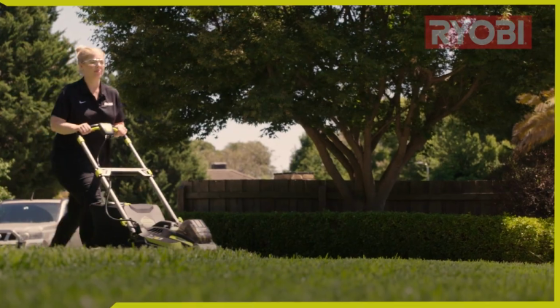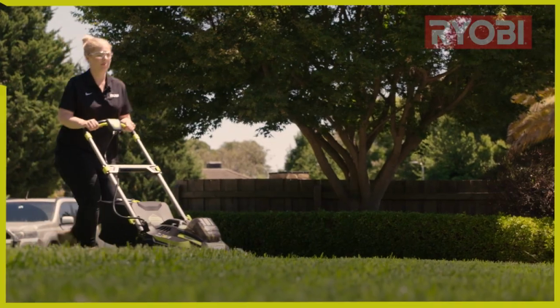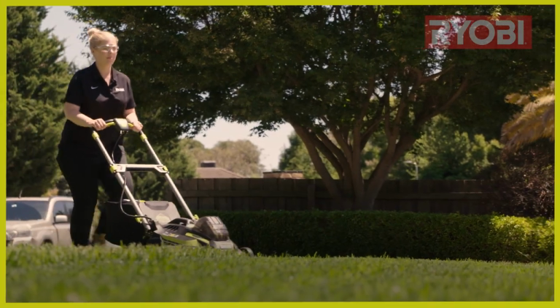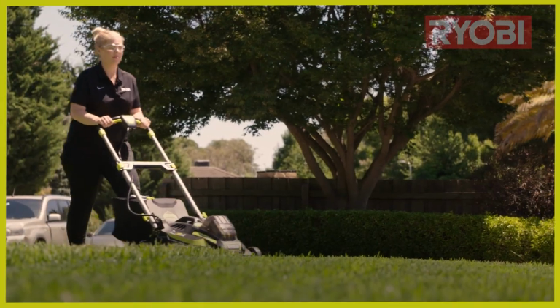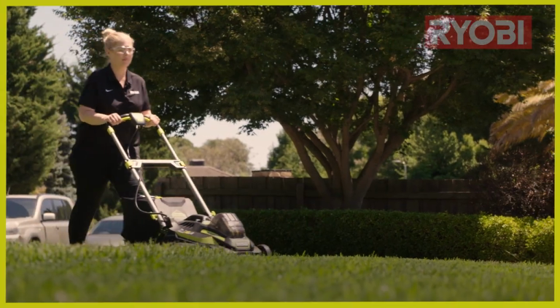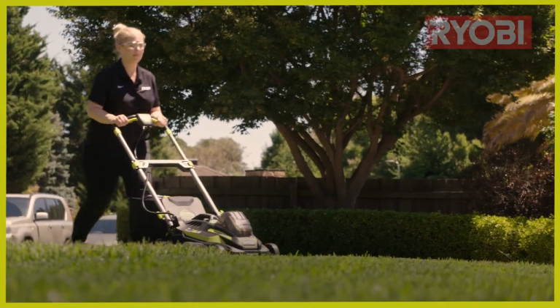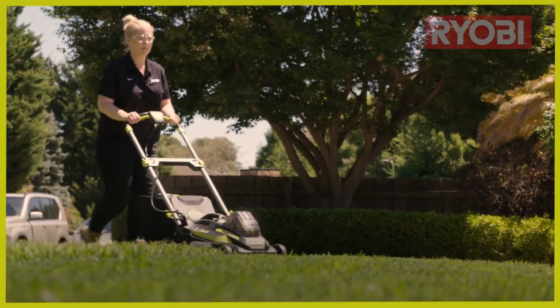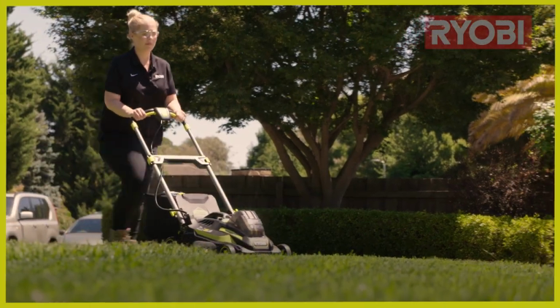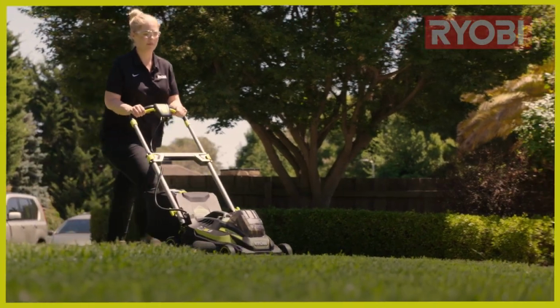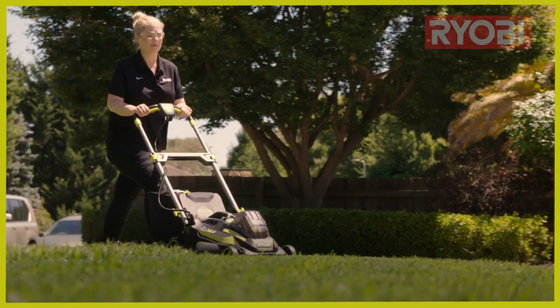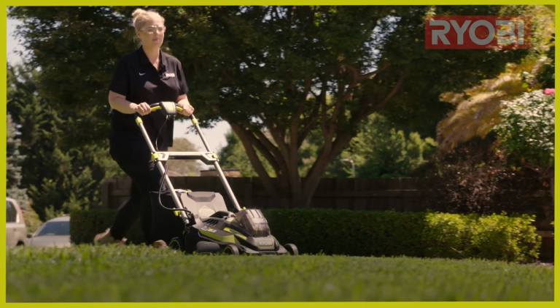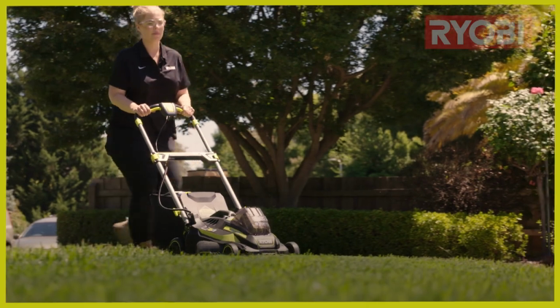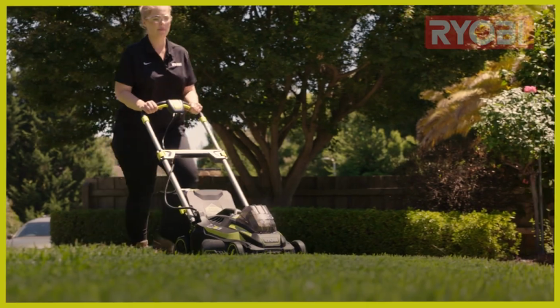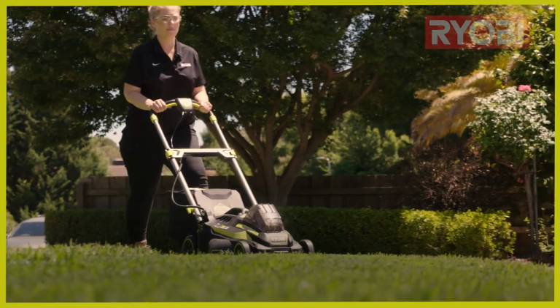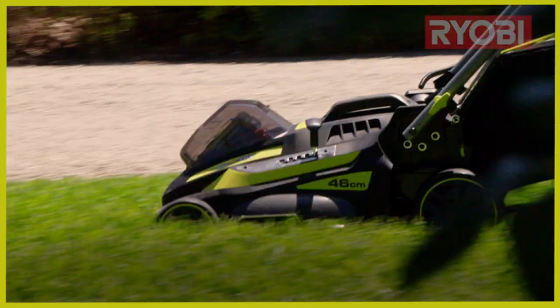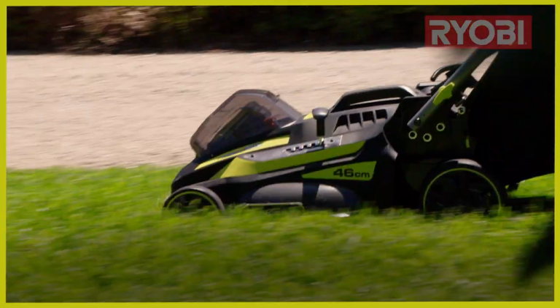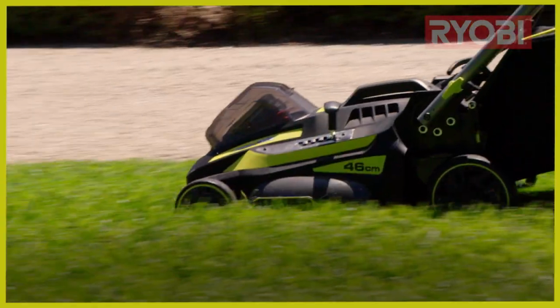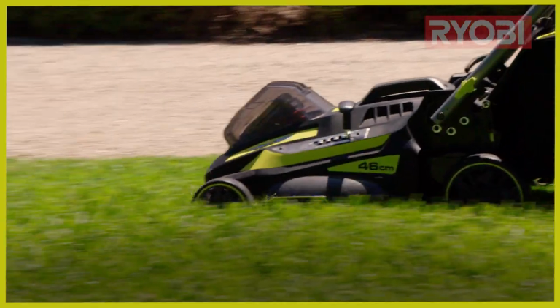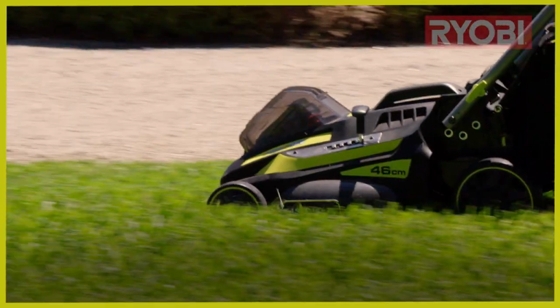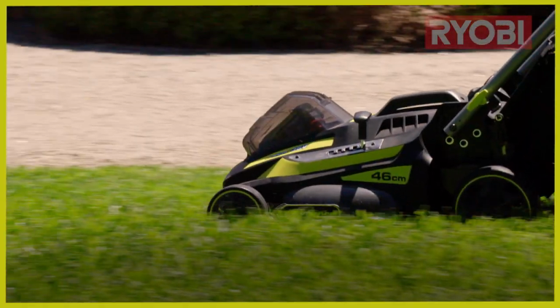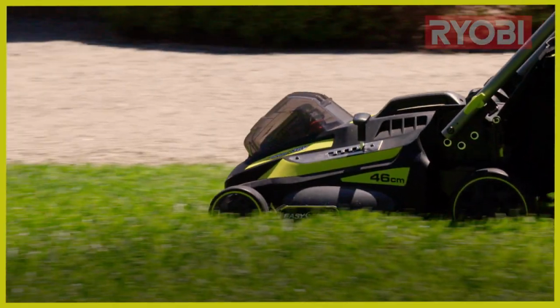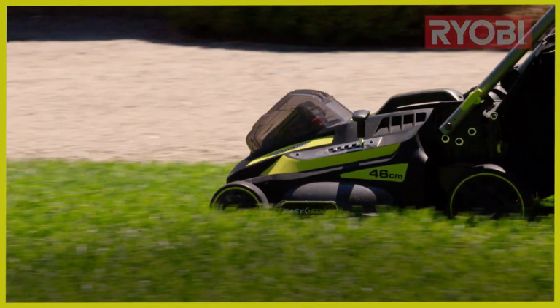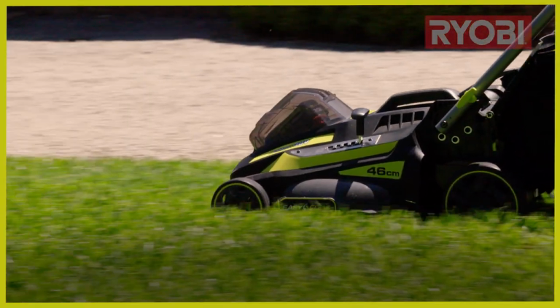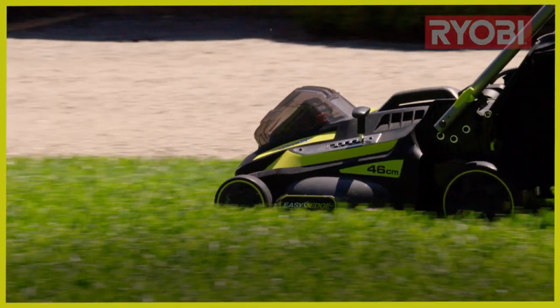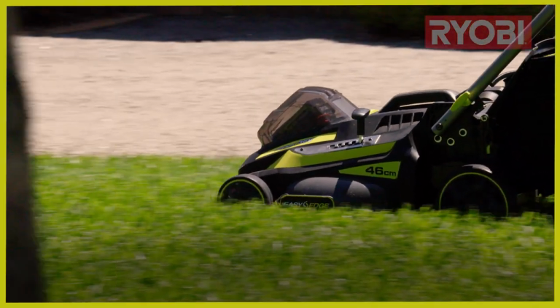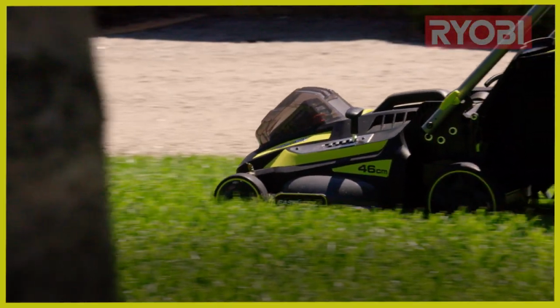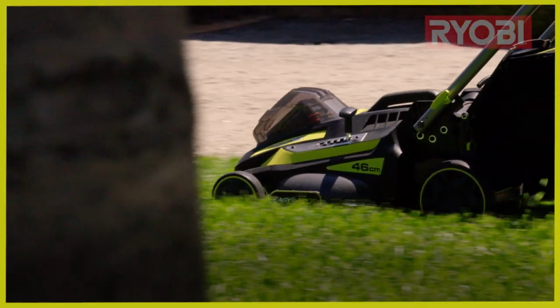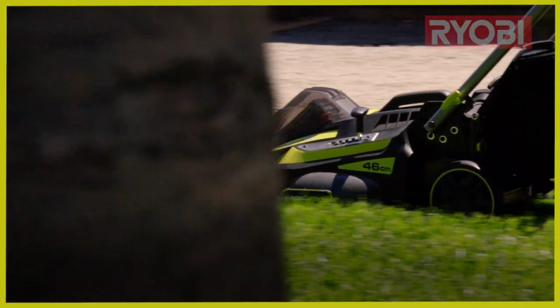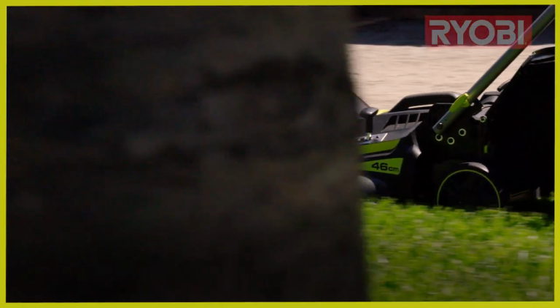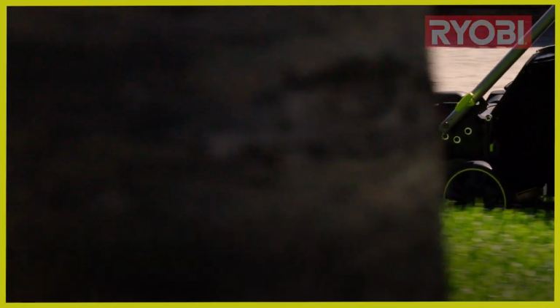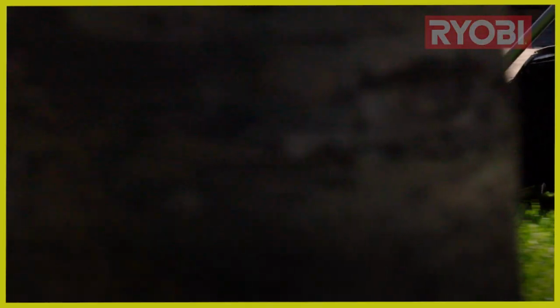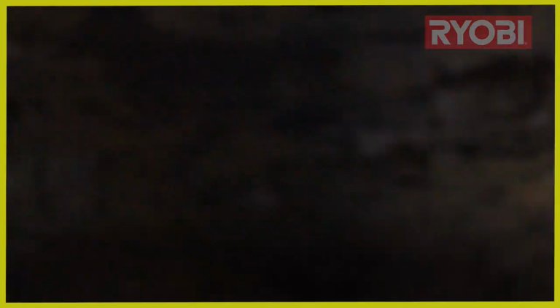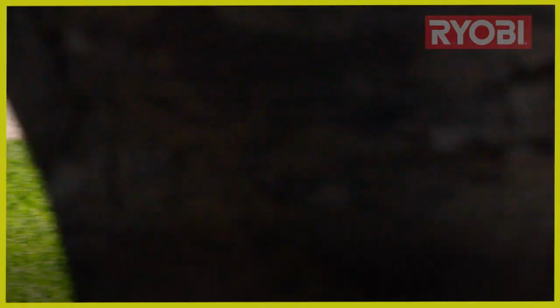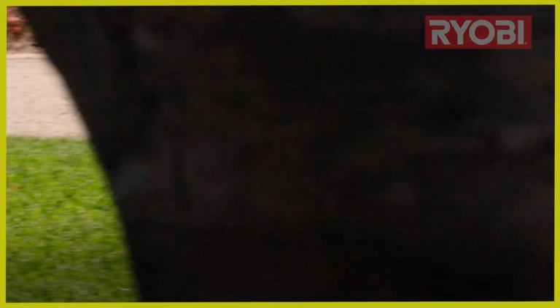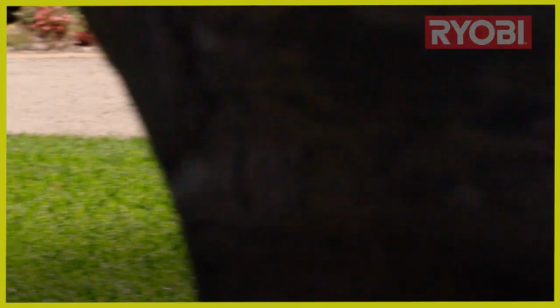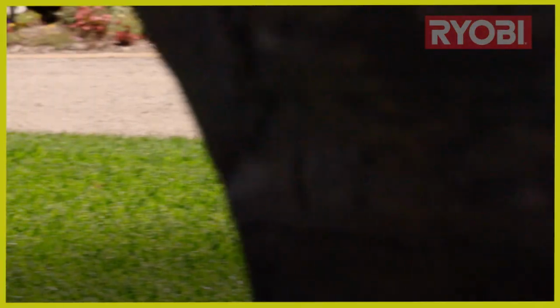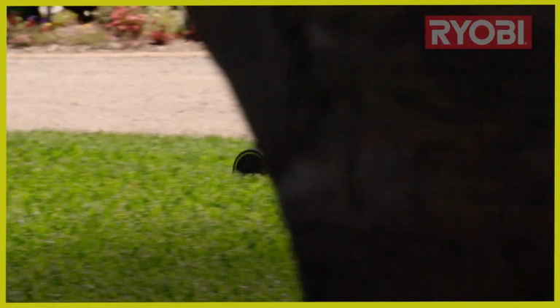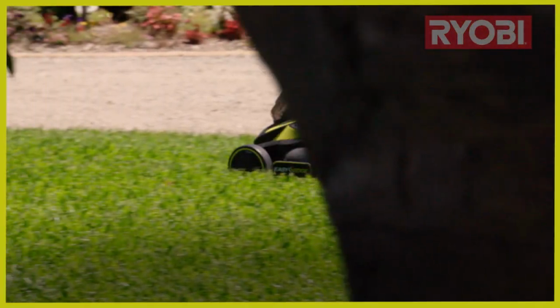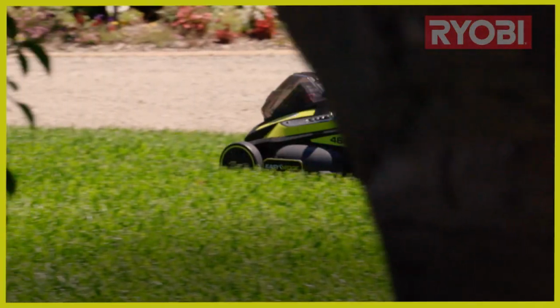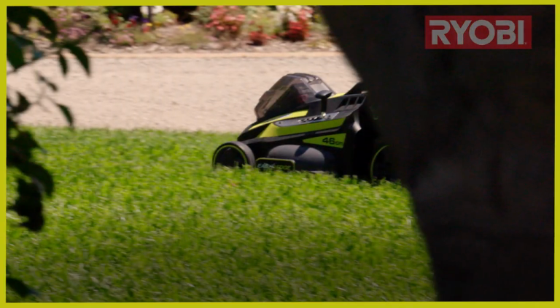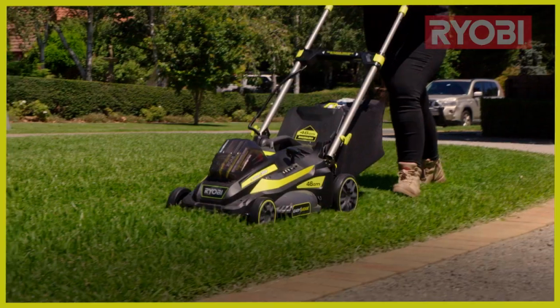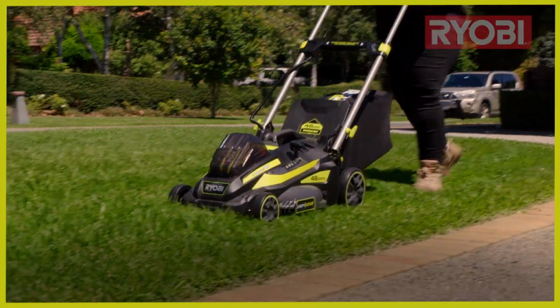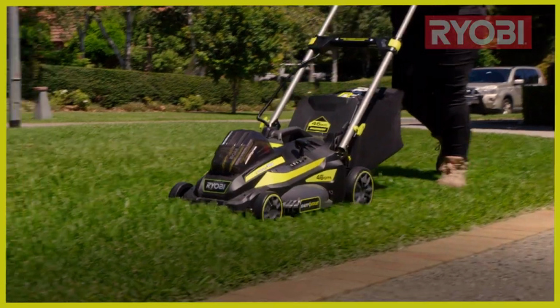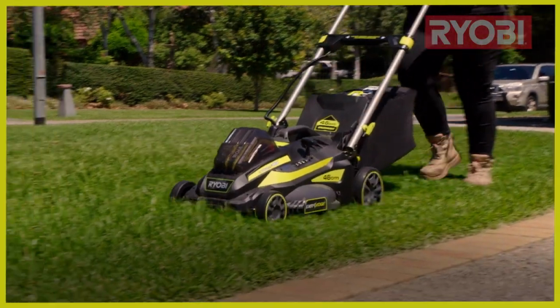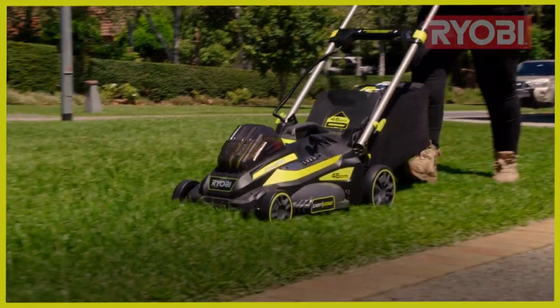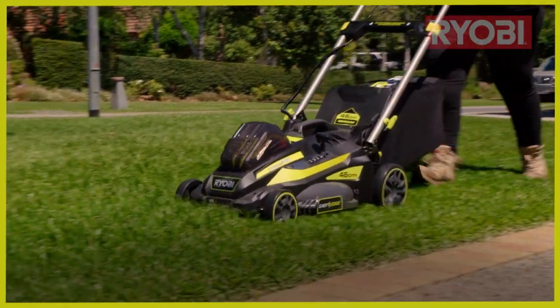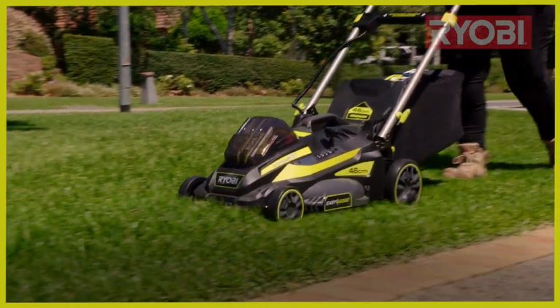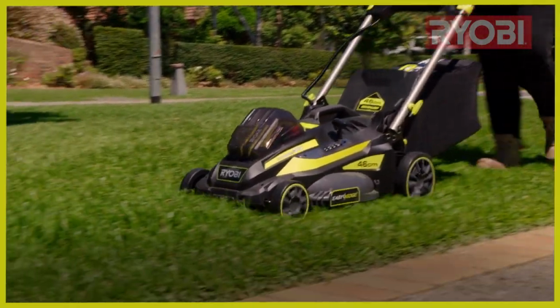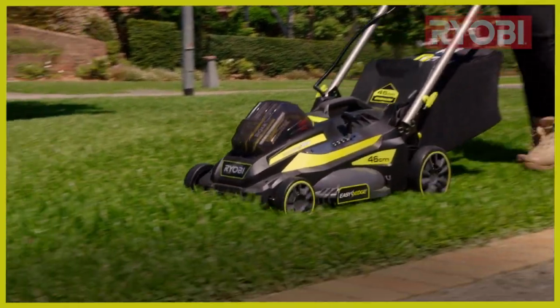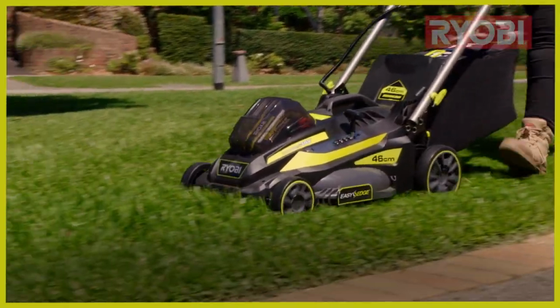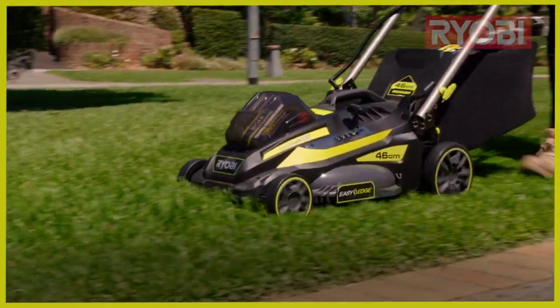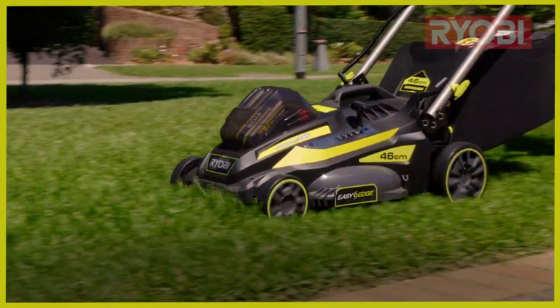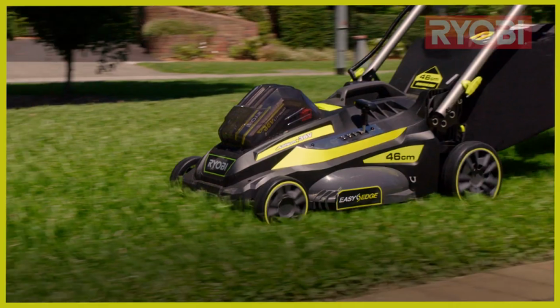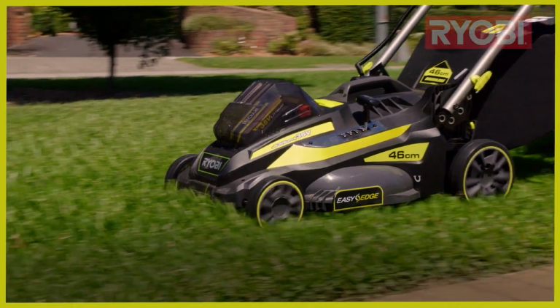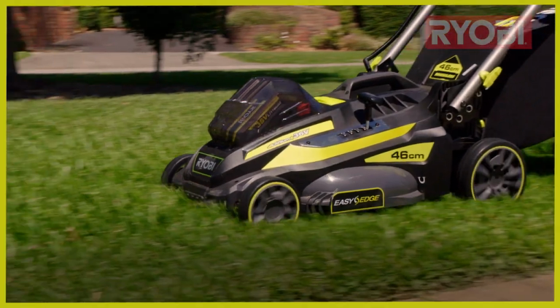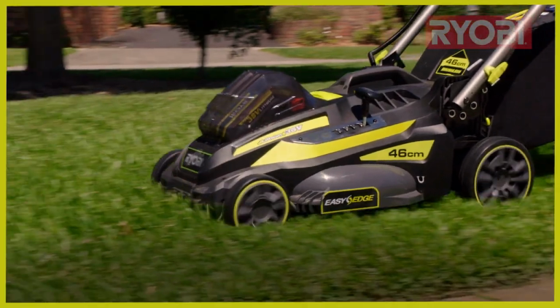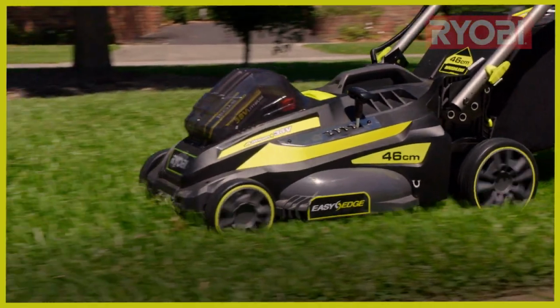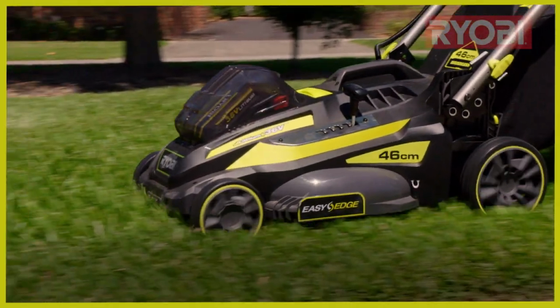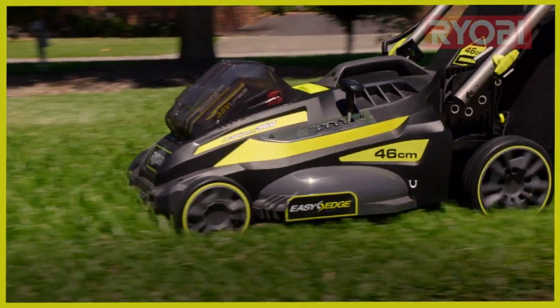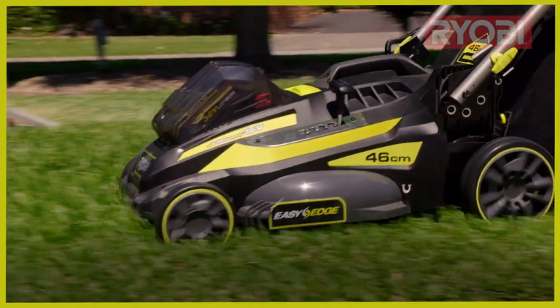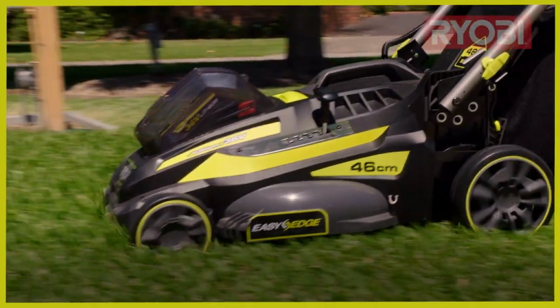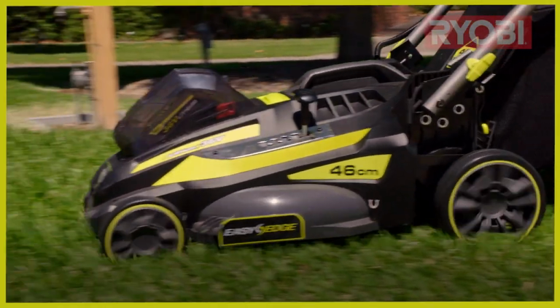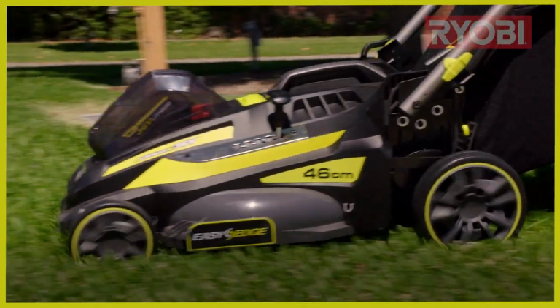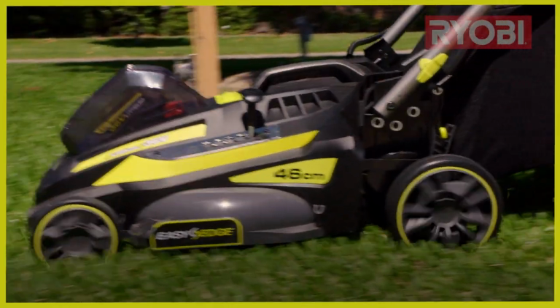For more information go to ryobi.com.au or to learn more tips and tricks and how-to videos check out our YouTube channel.